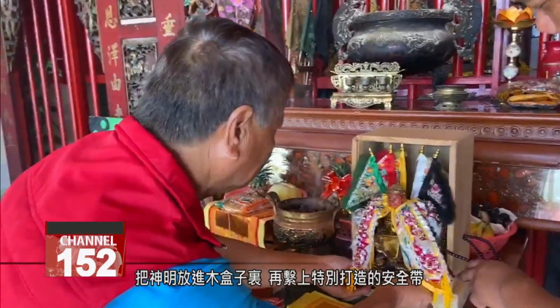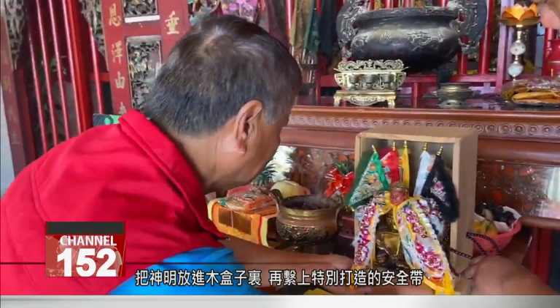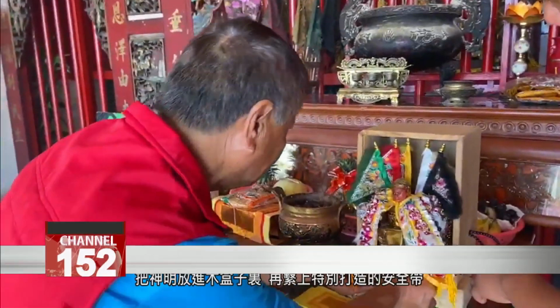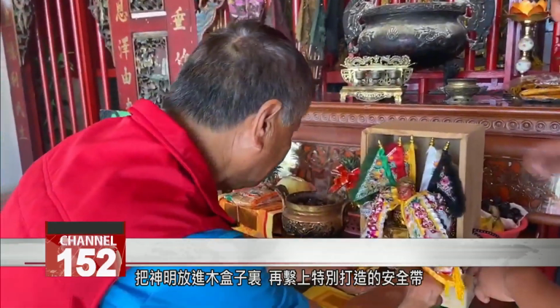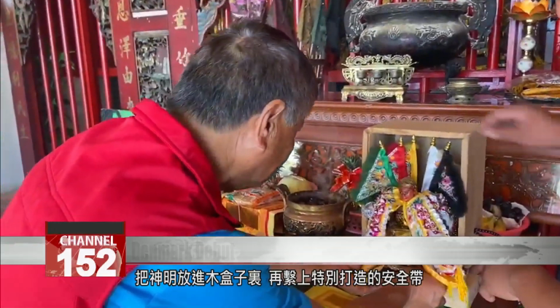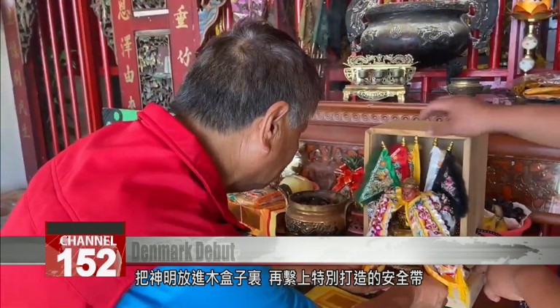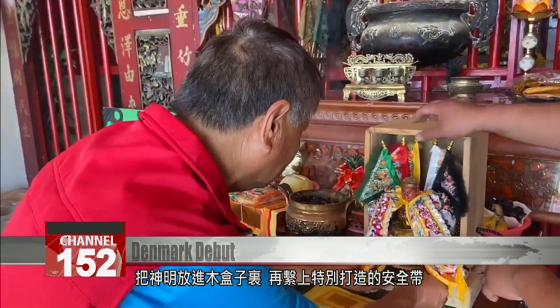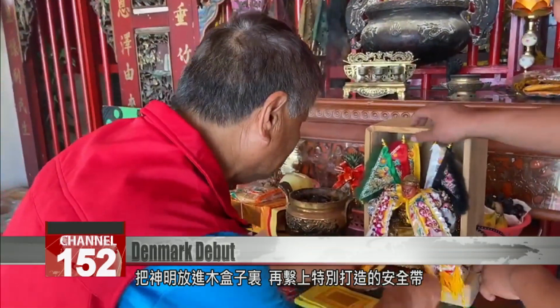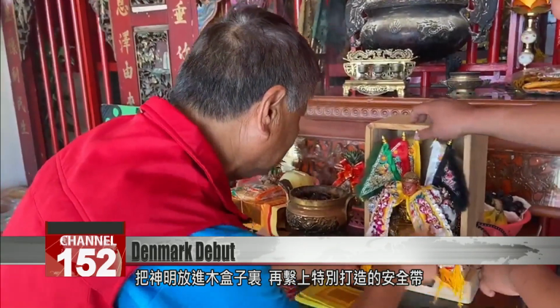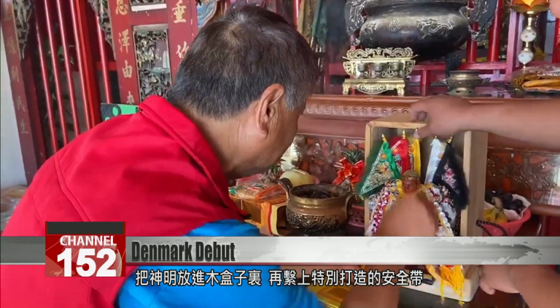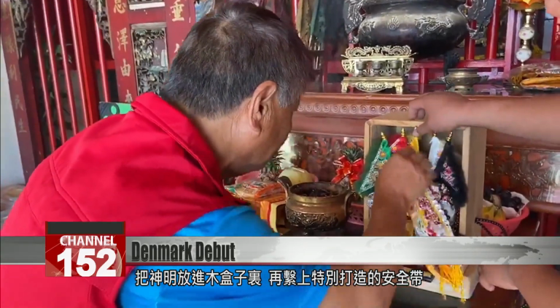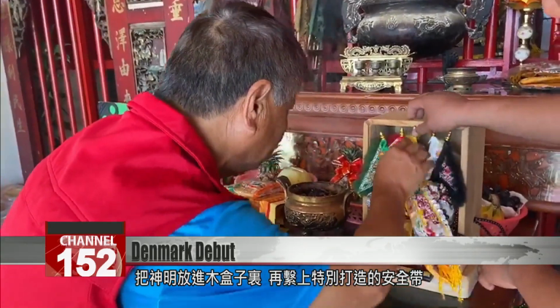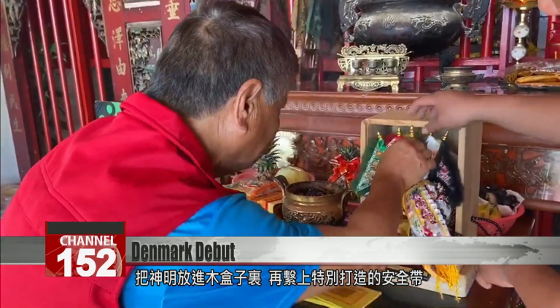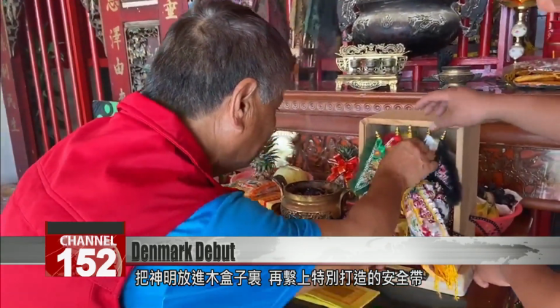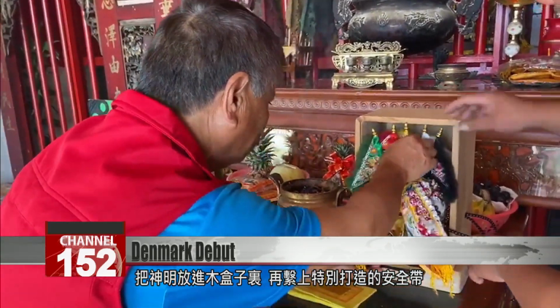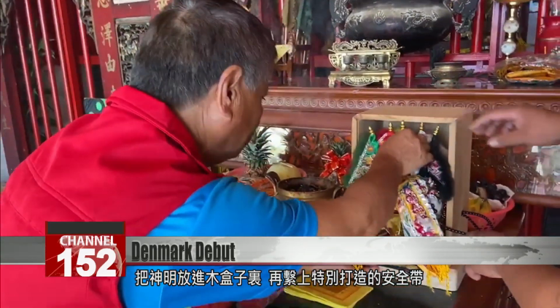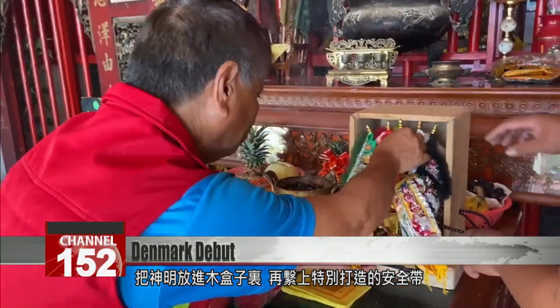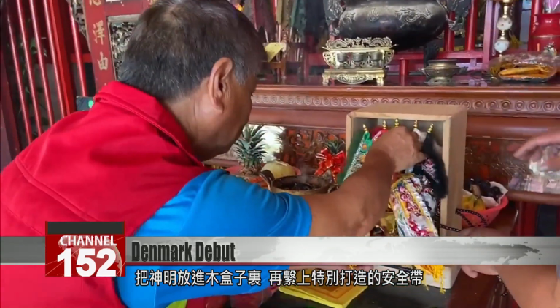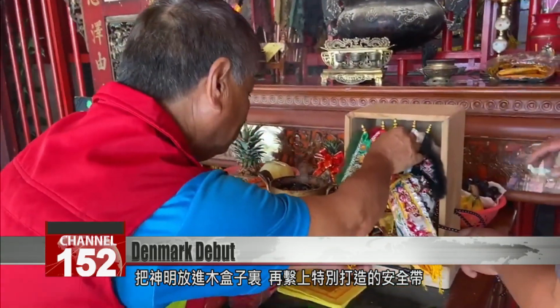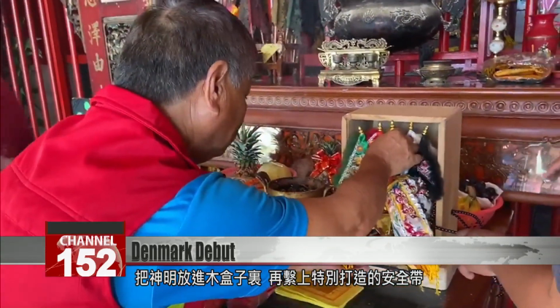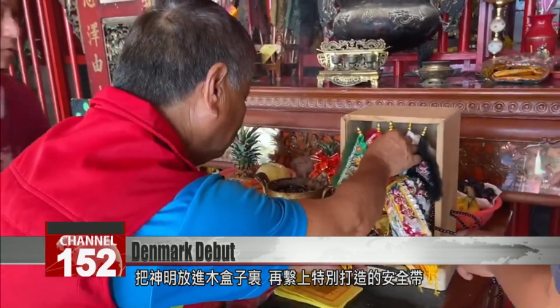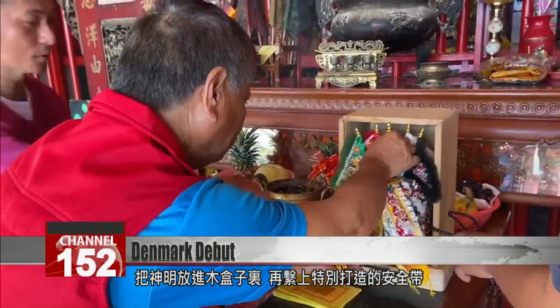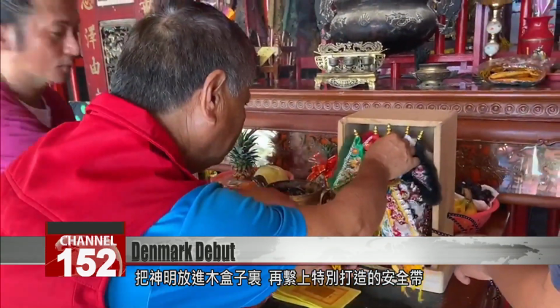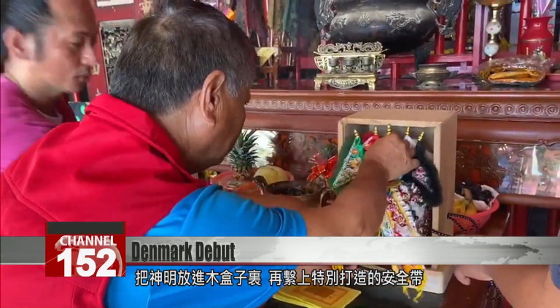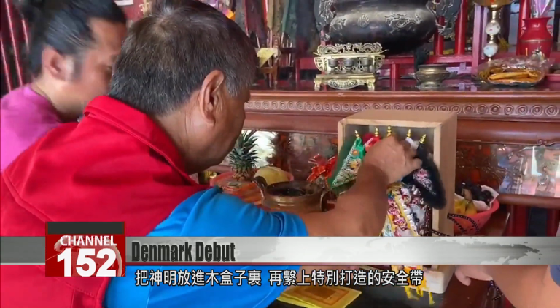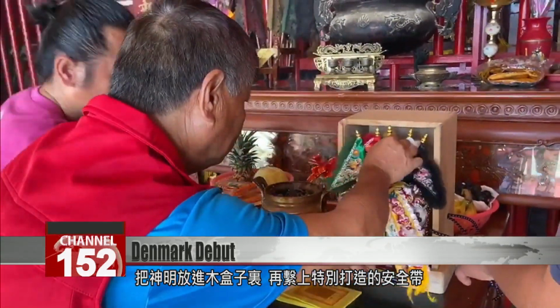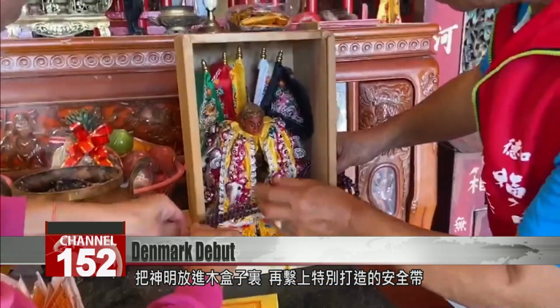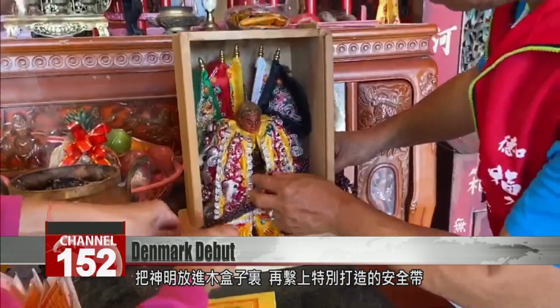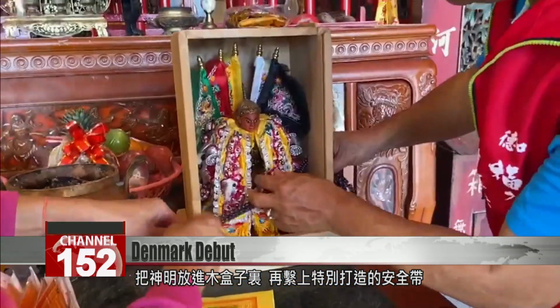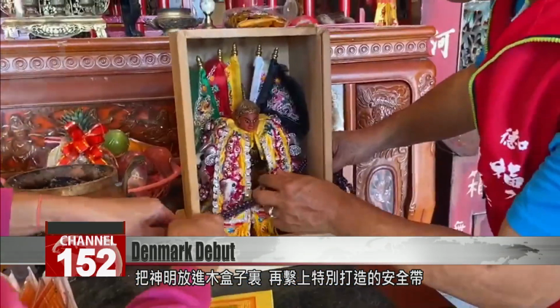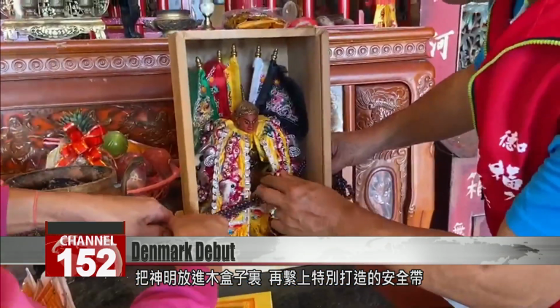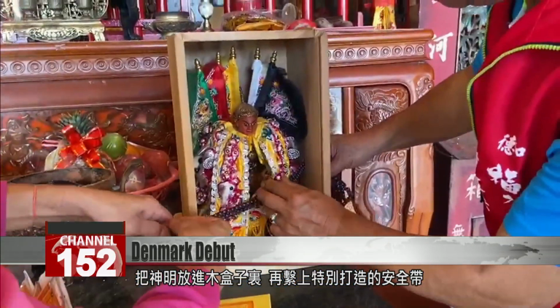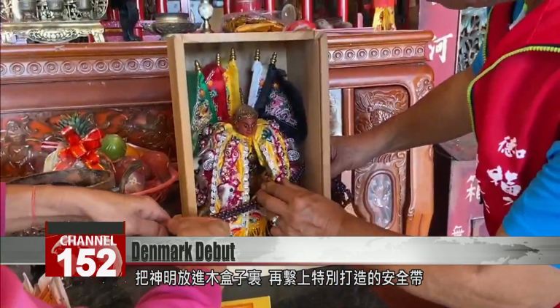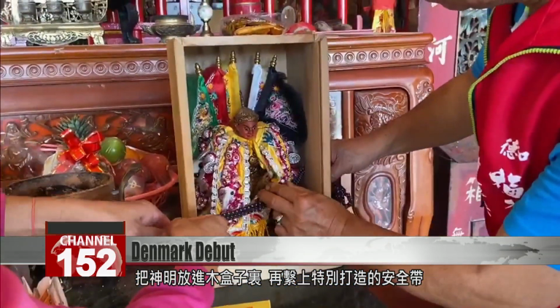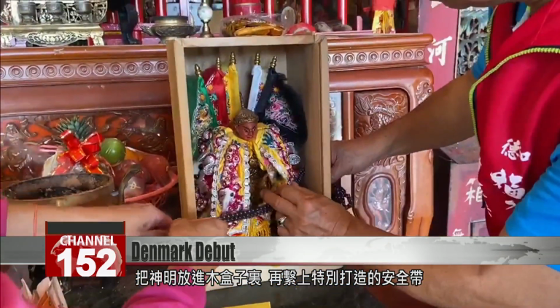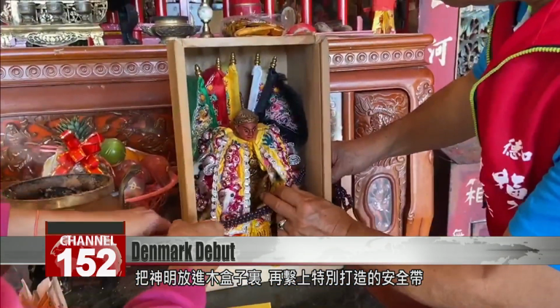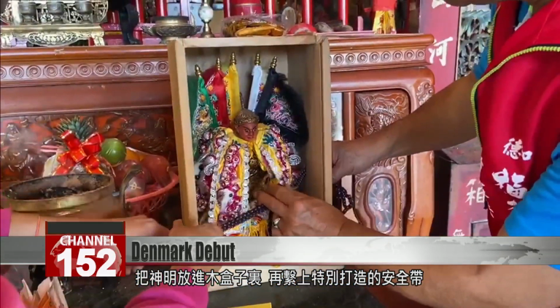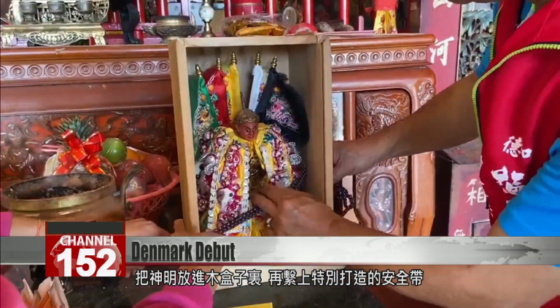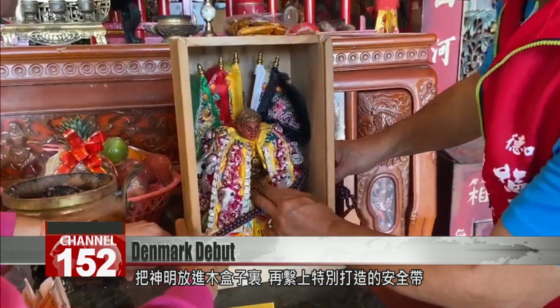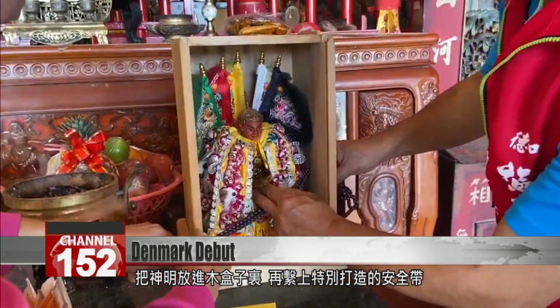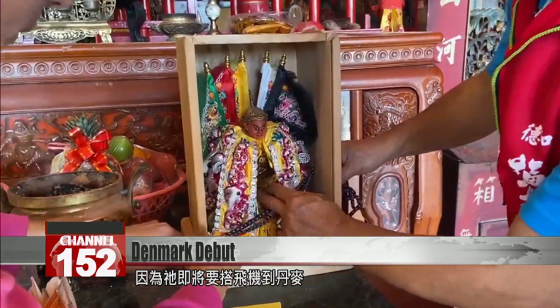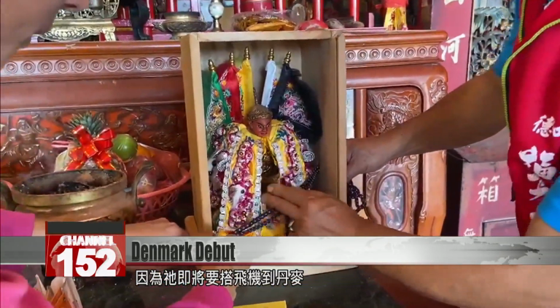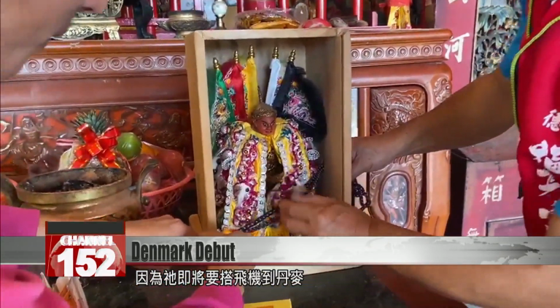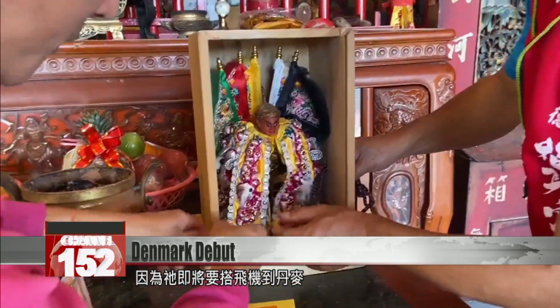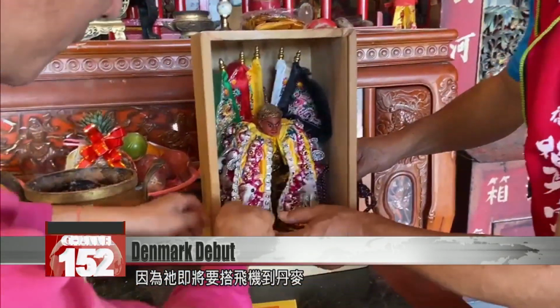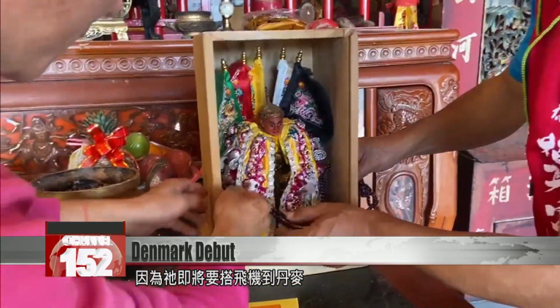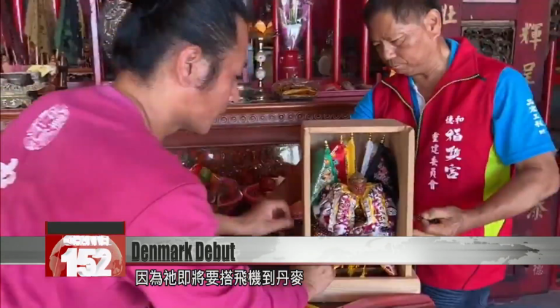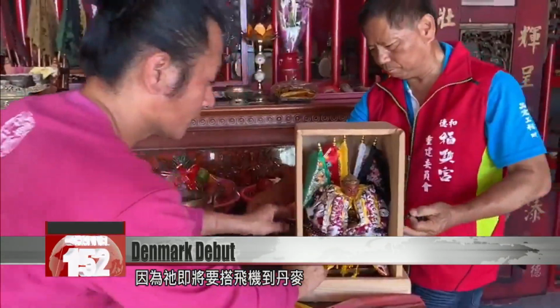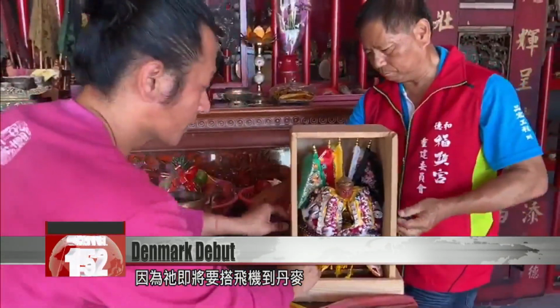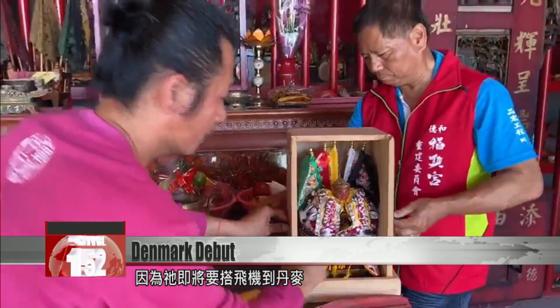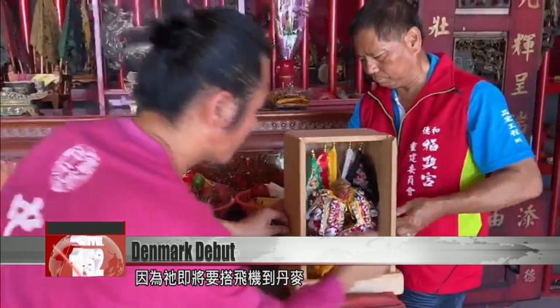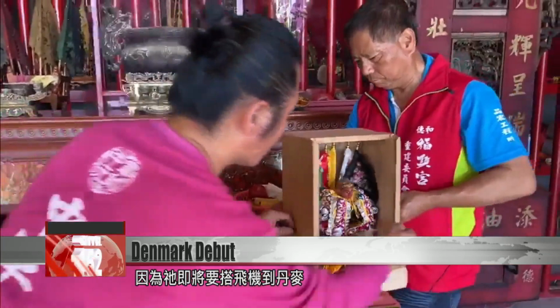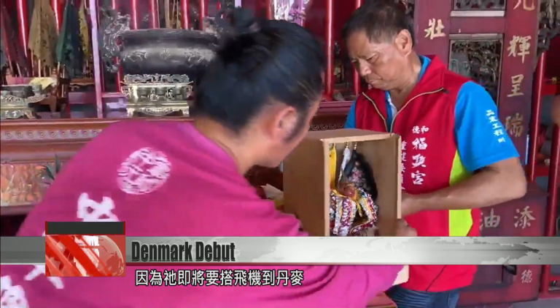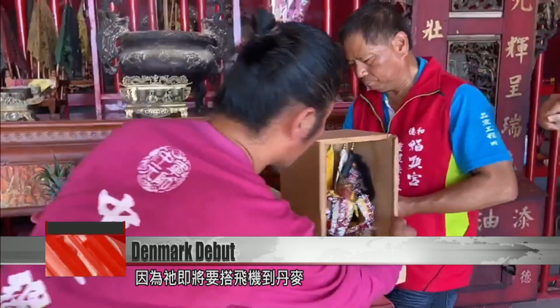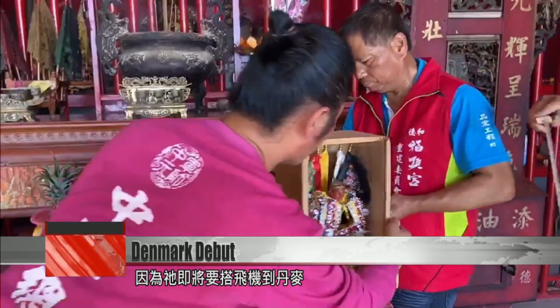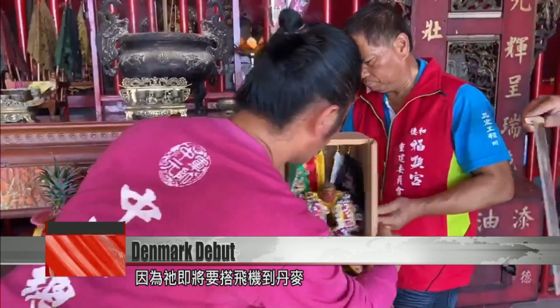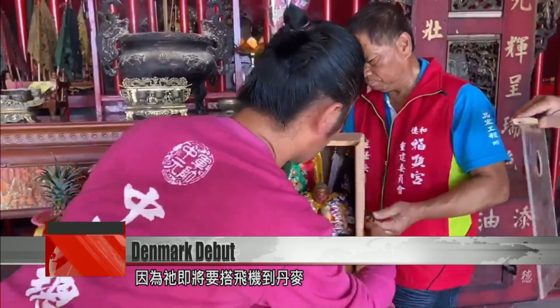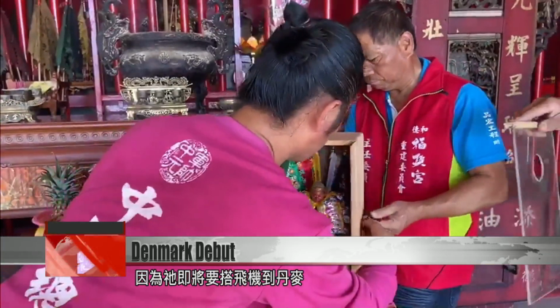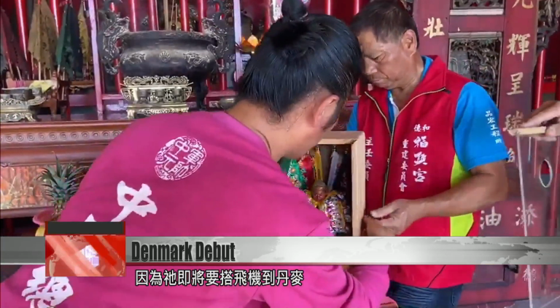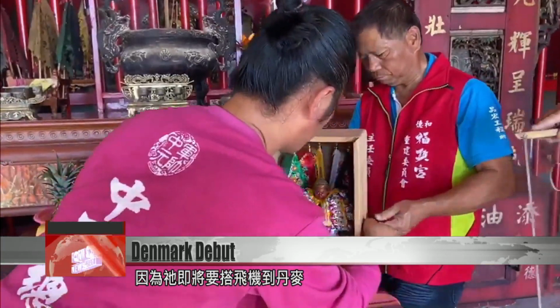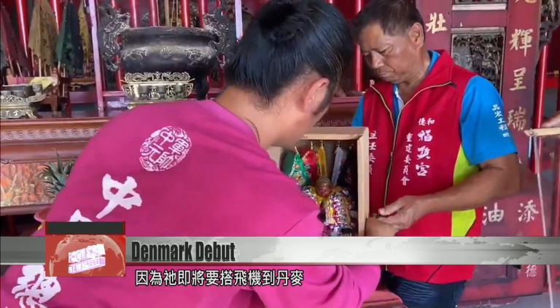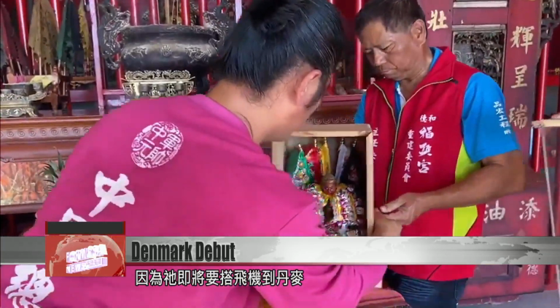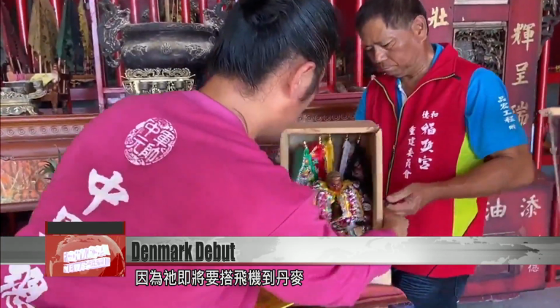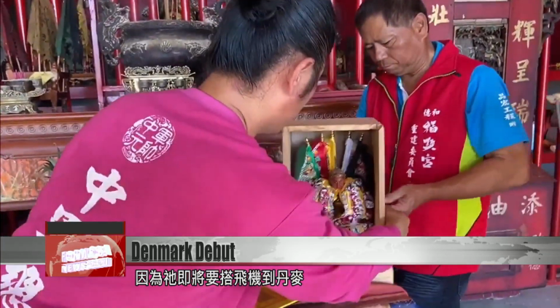Into the wooden box it goes before it's strapped in with a makeshift seat belt. This deity statue is ready for its flight to Denmark.